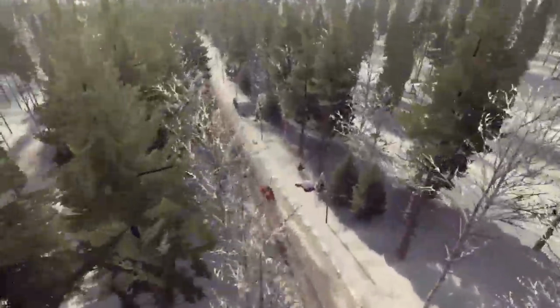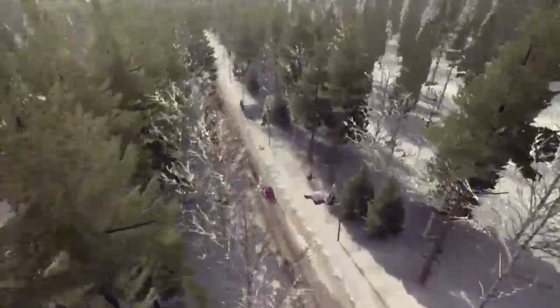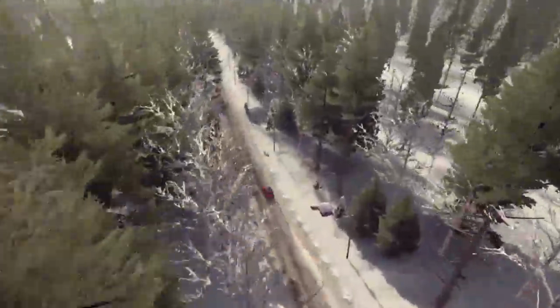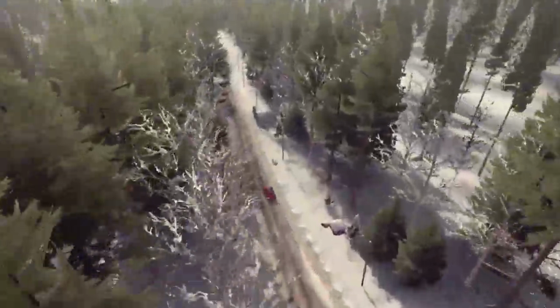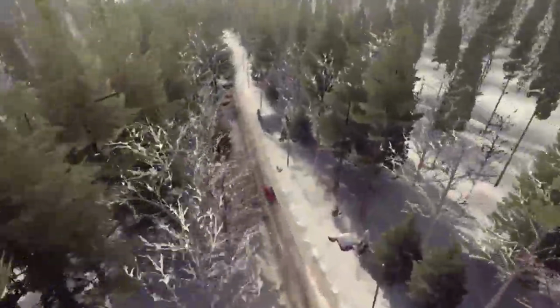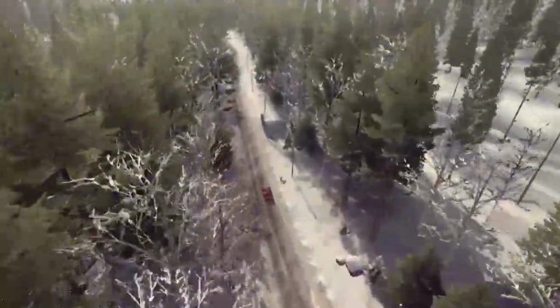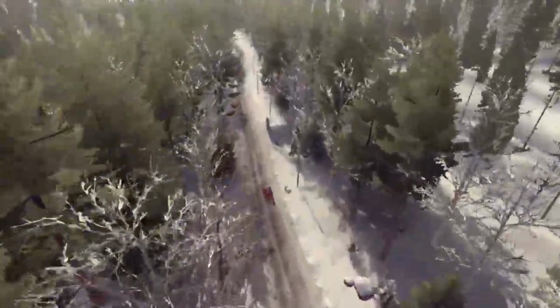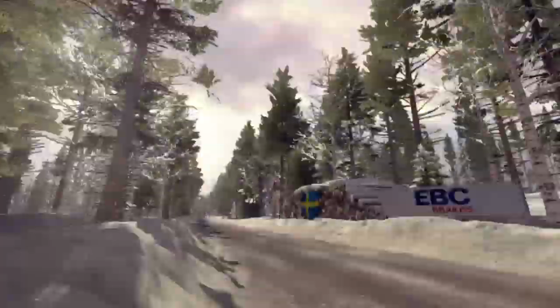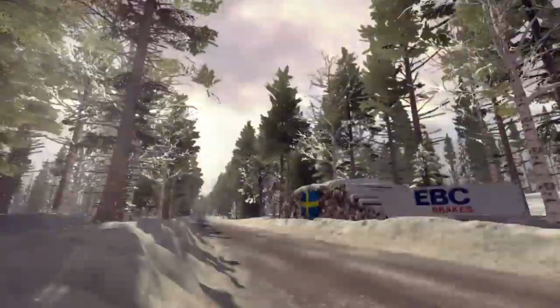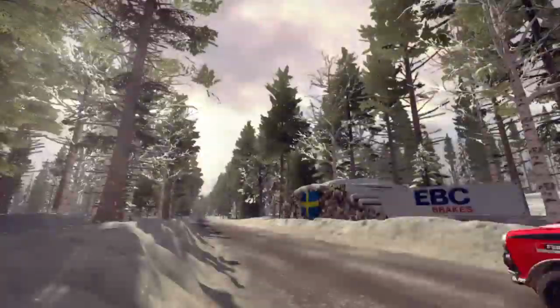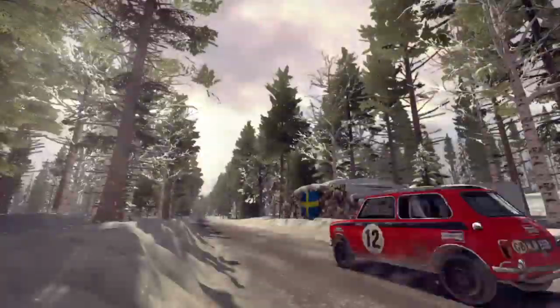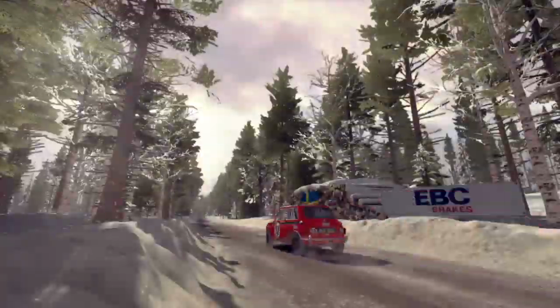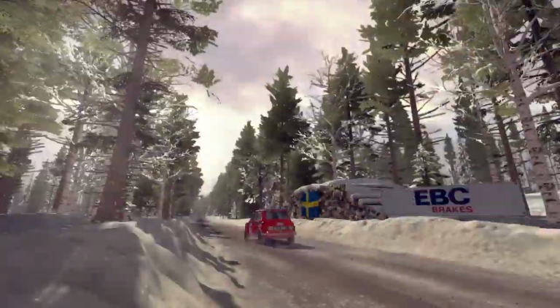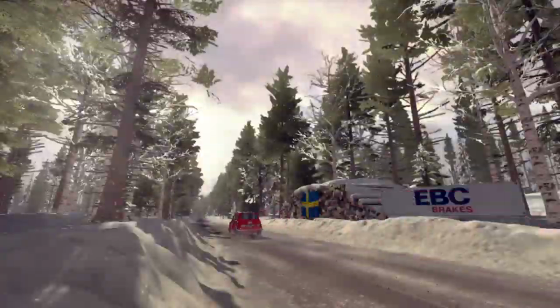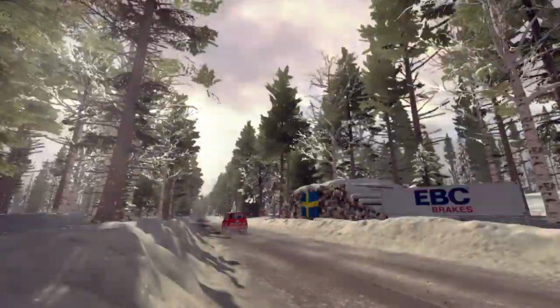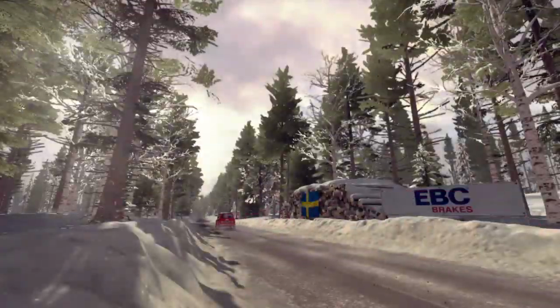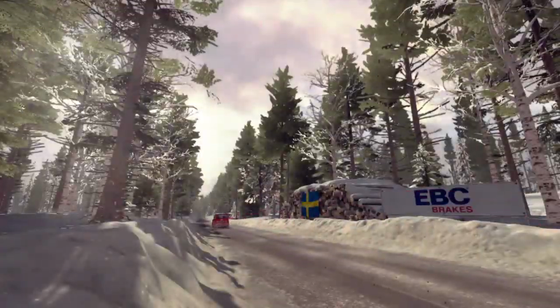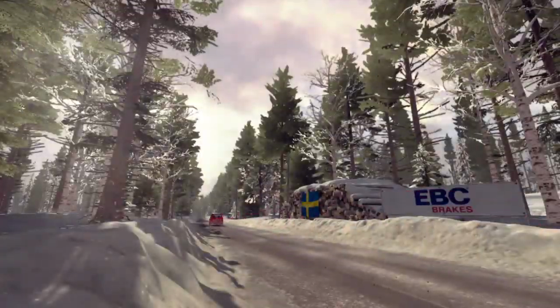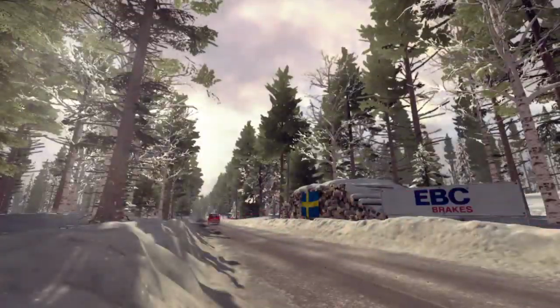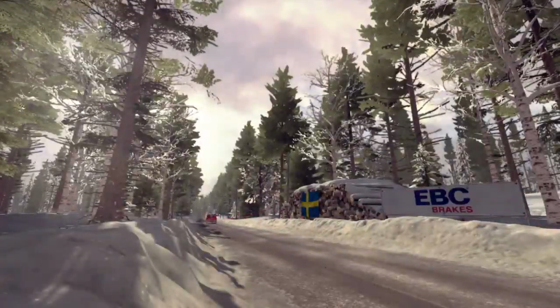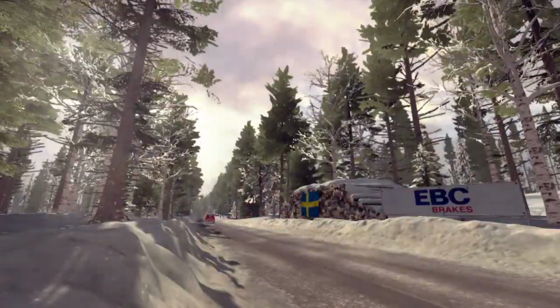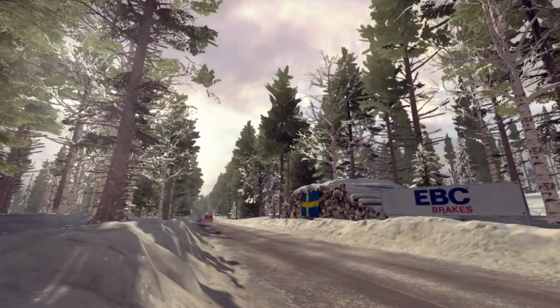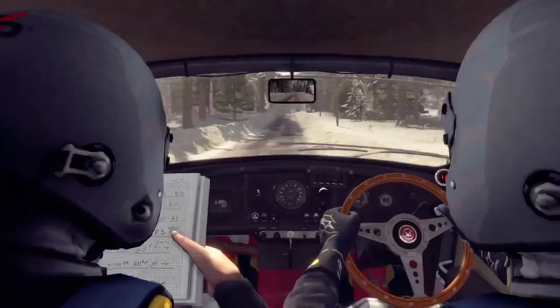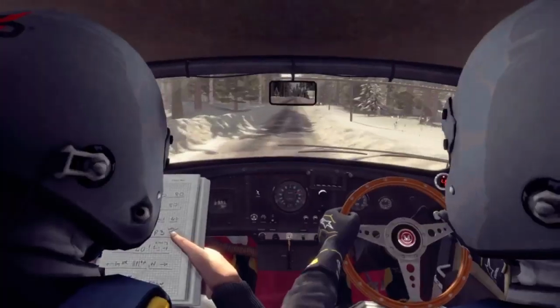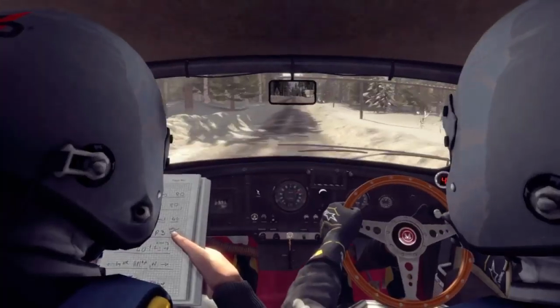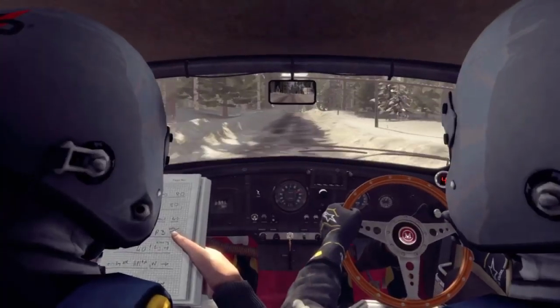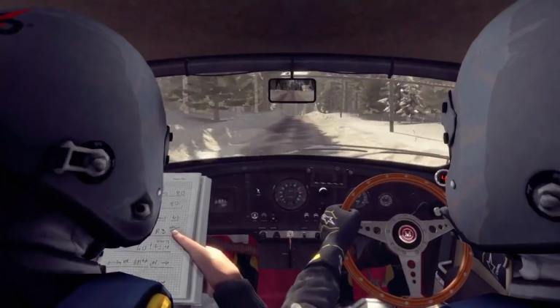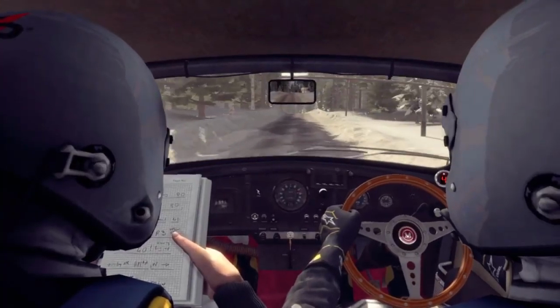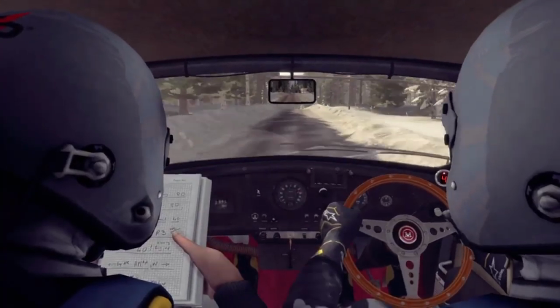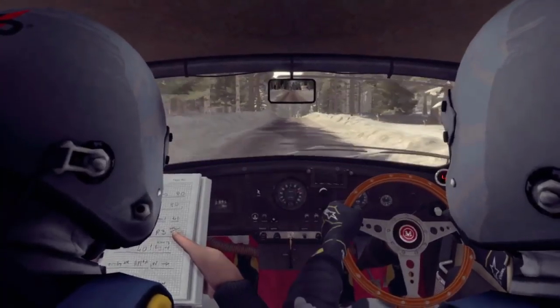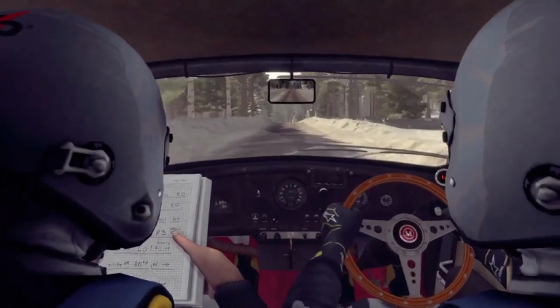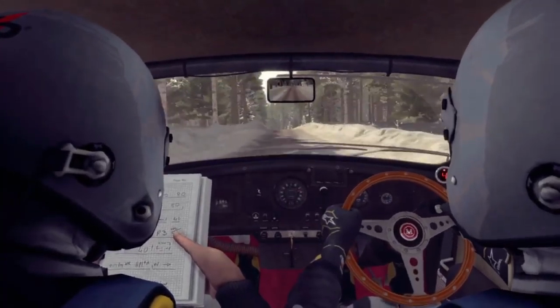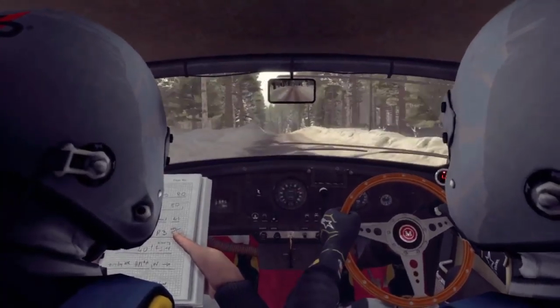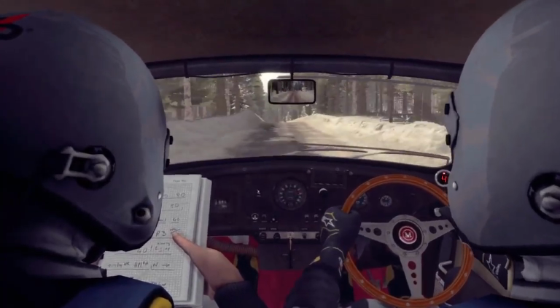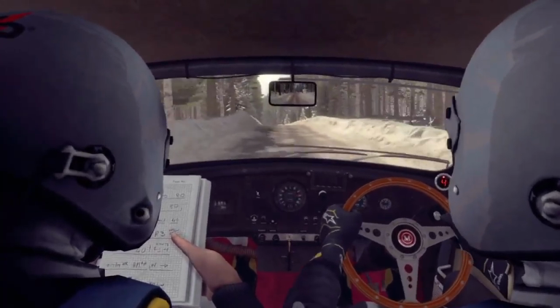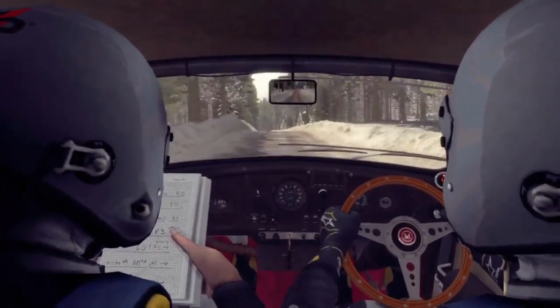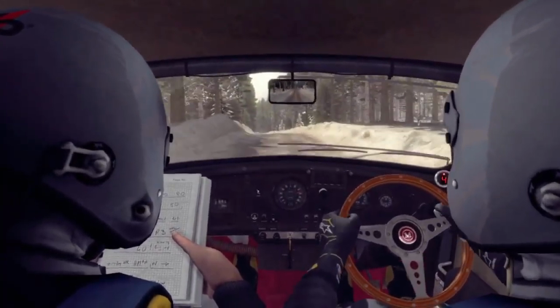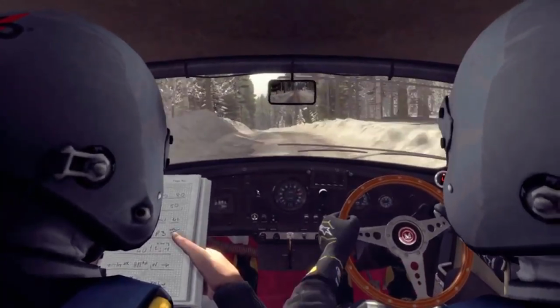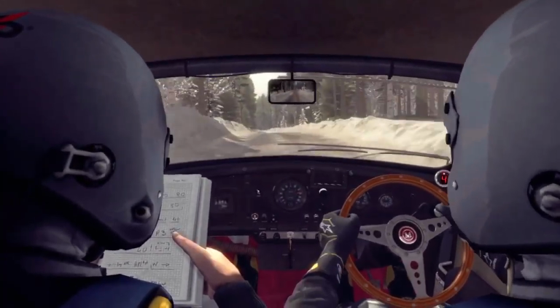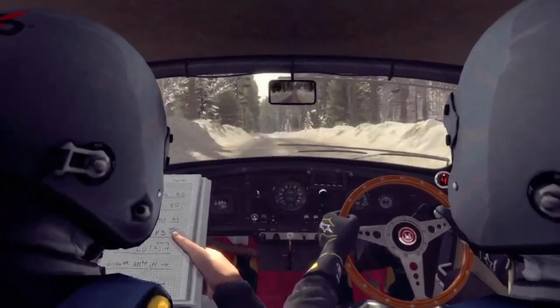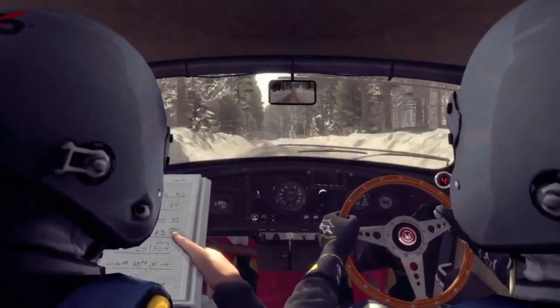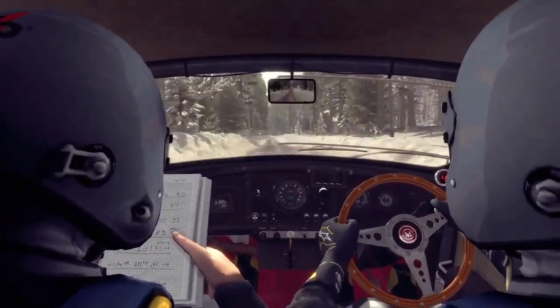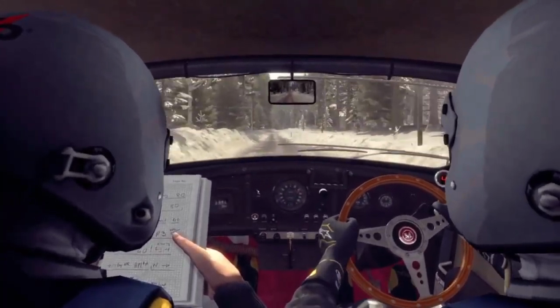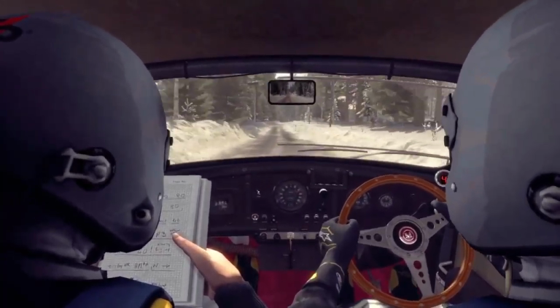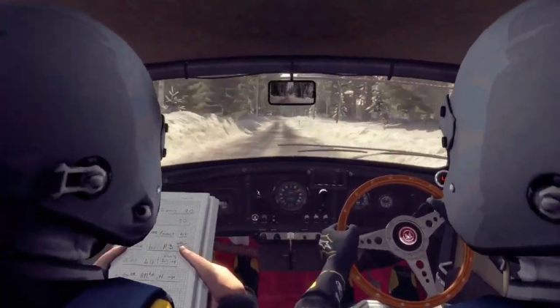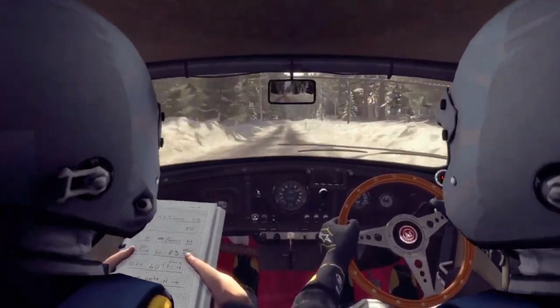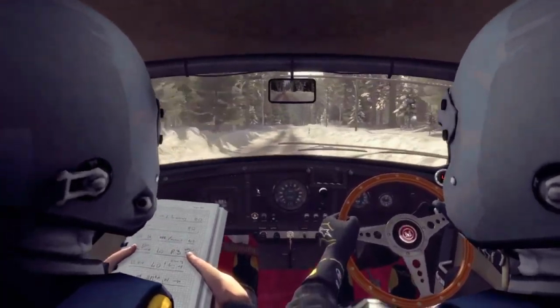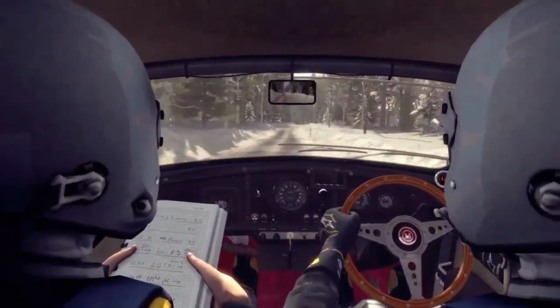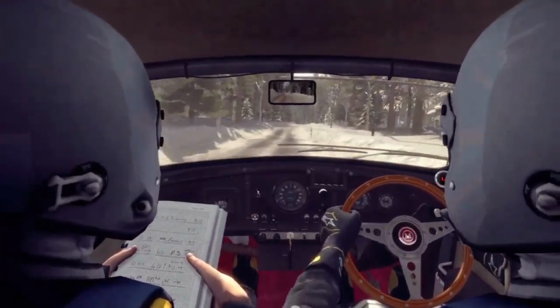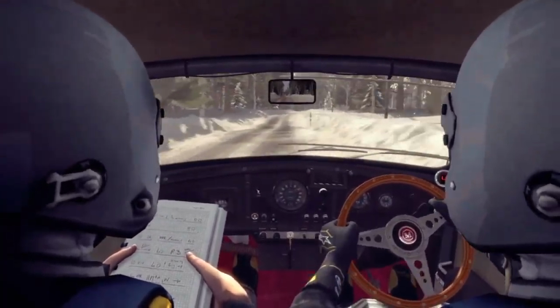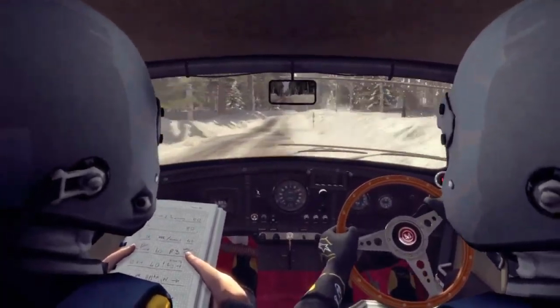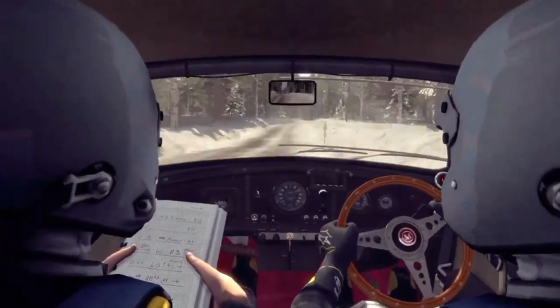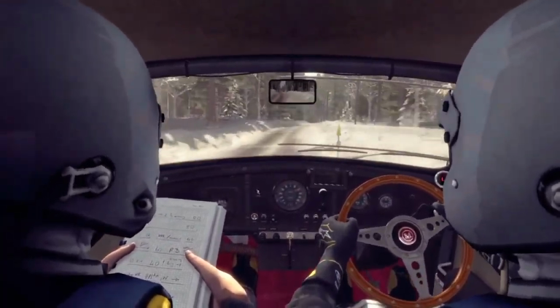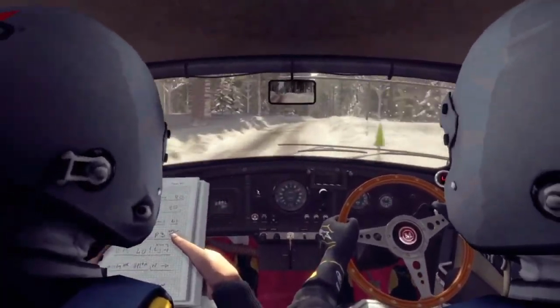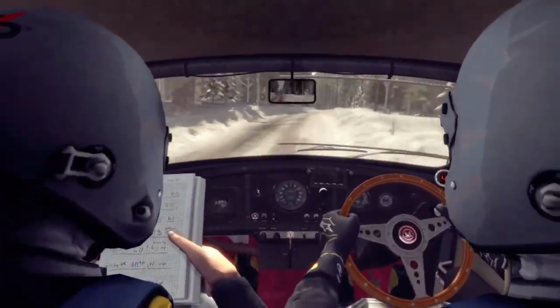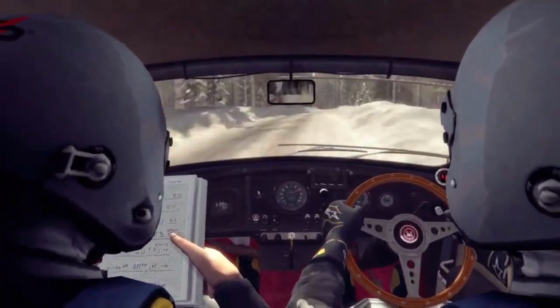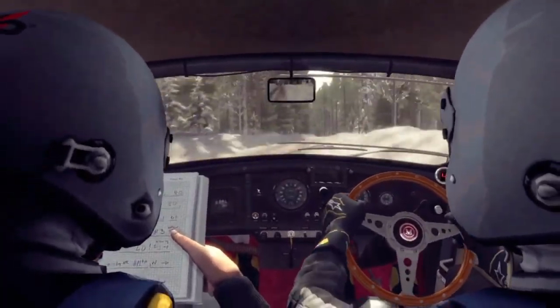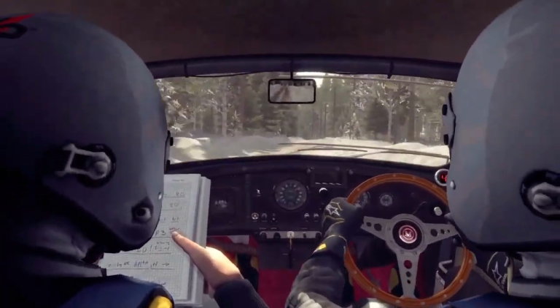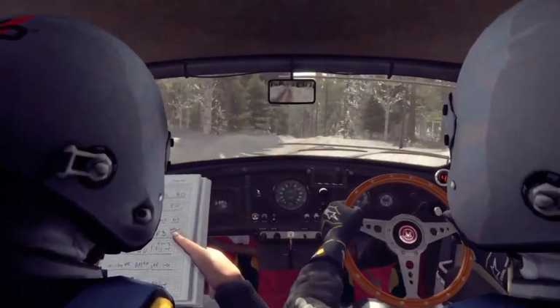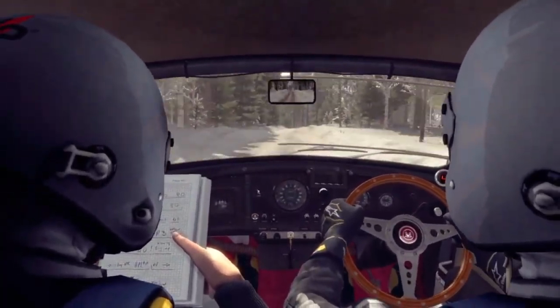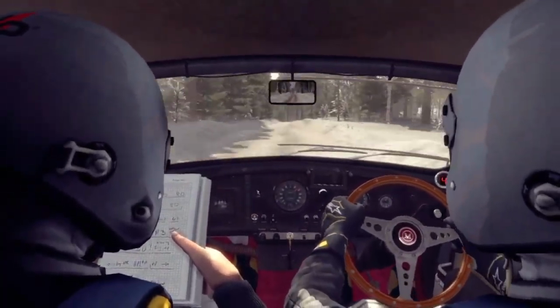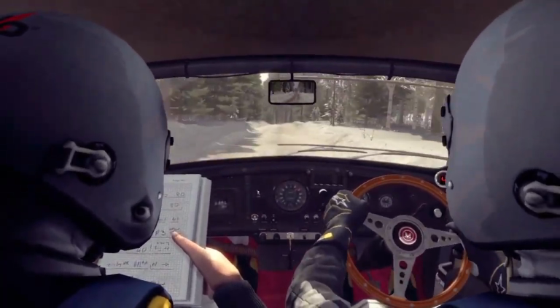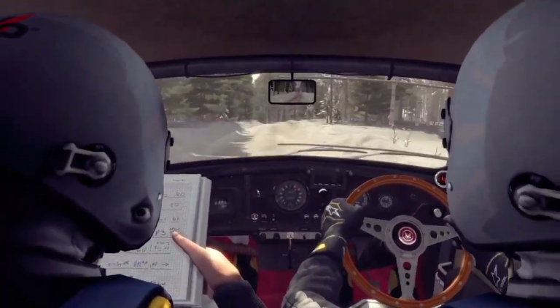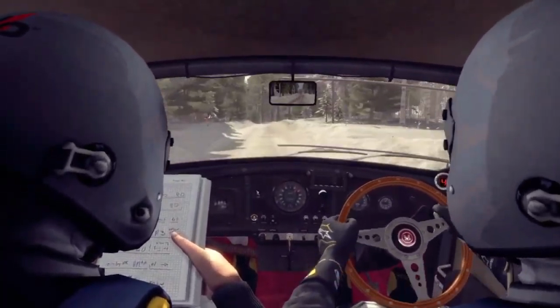And caution, keep left, left 5 long over crest bump, 60, crest jump, dip, to finish.